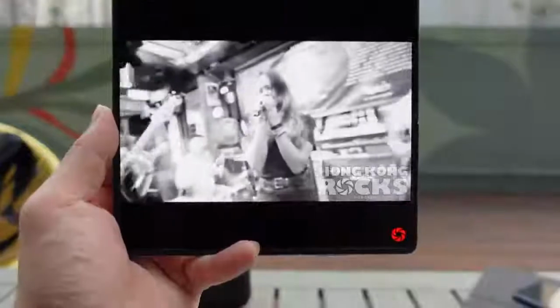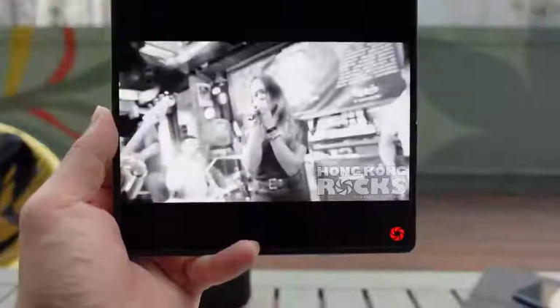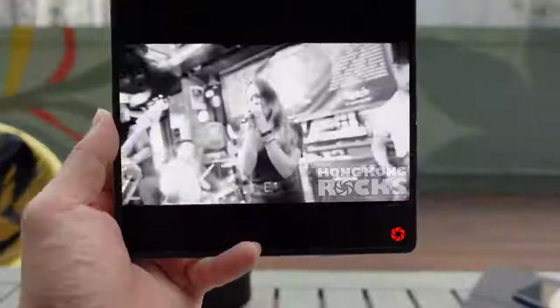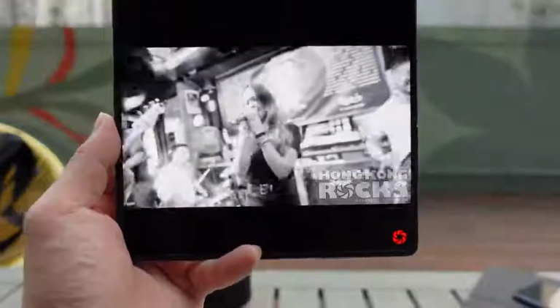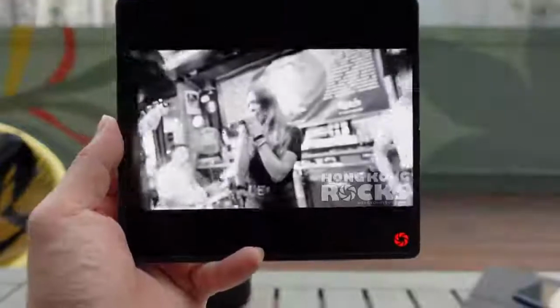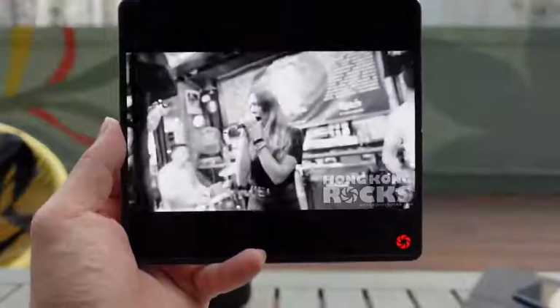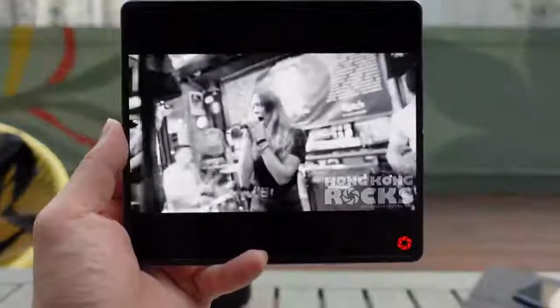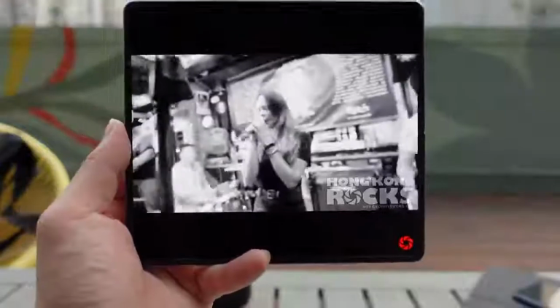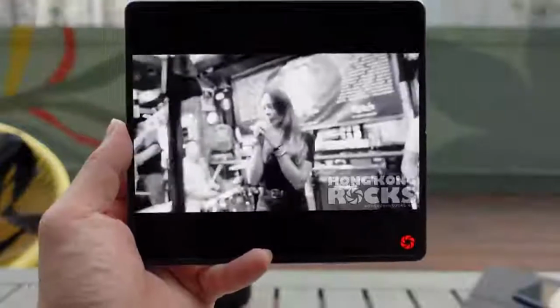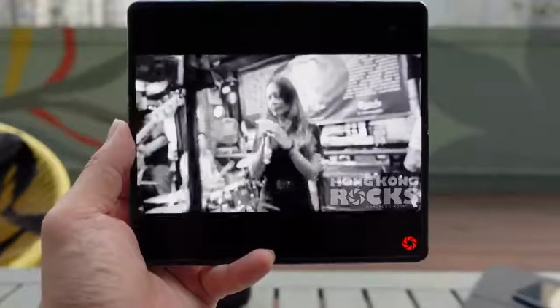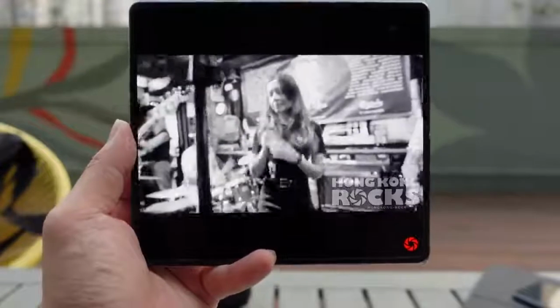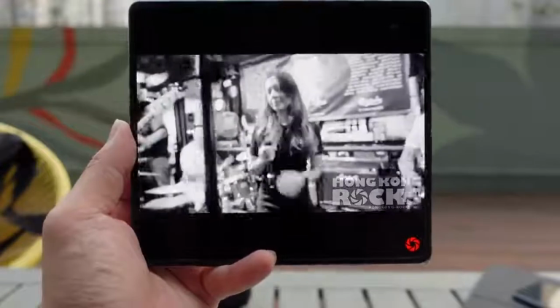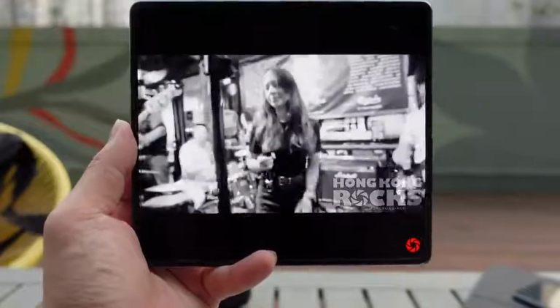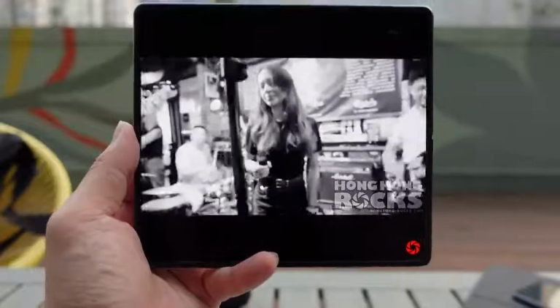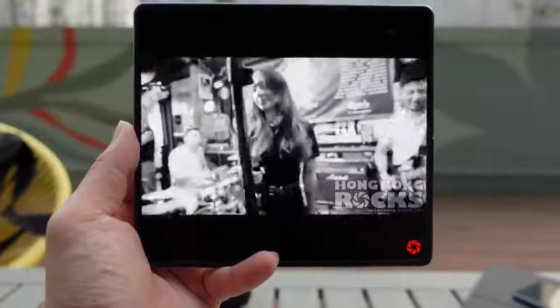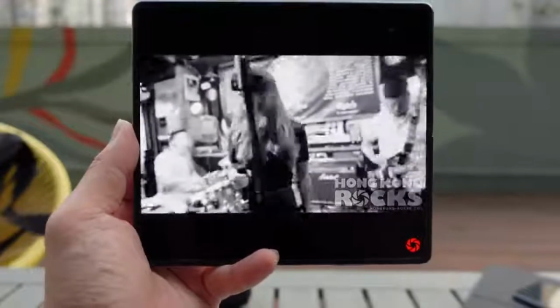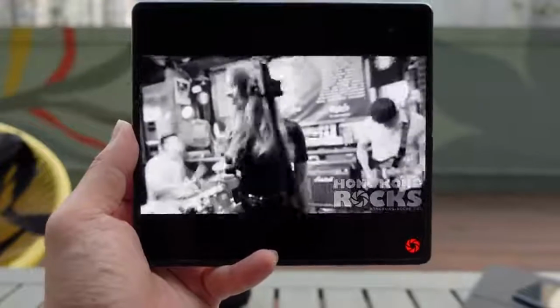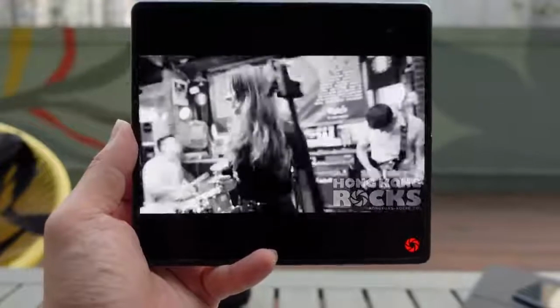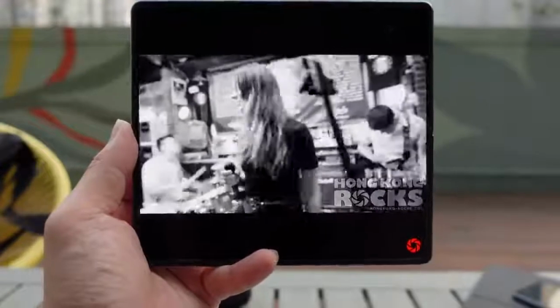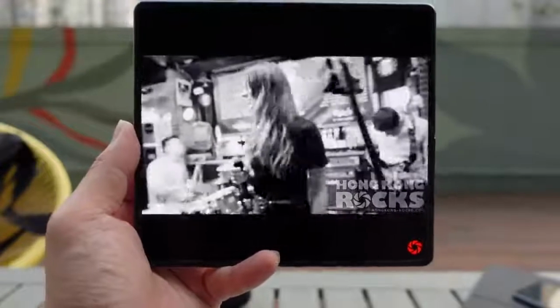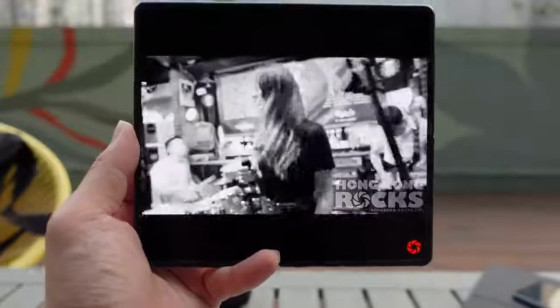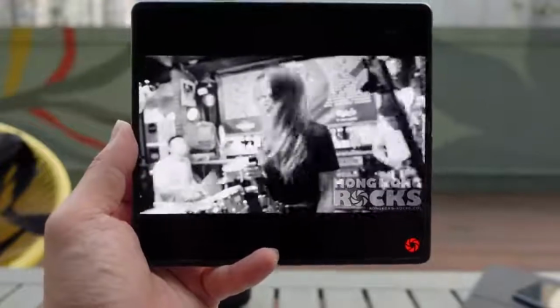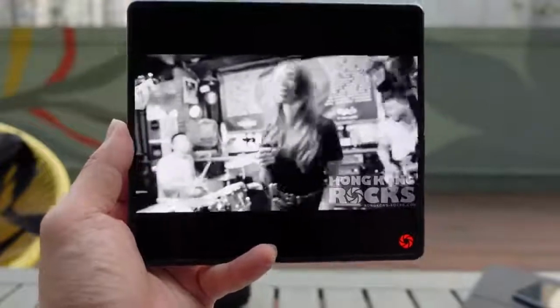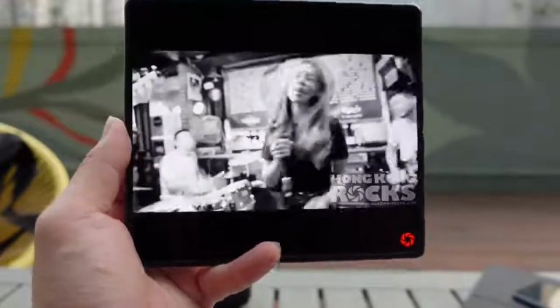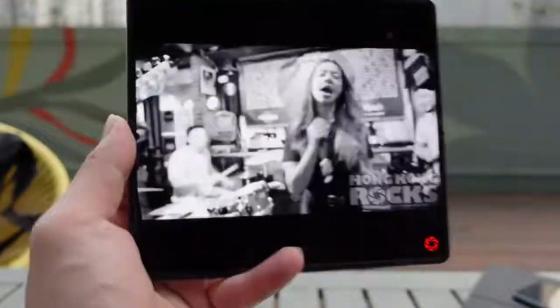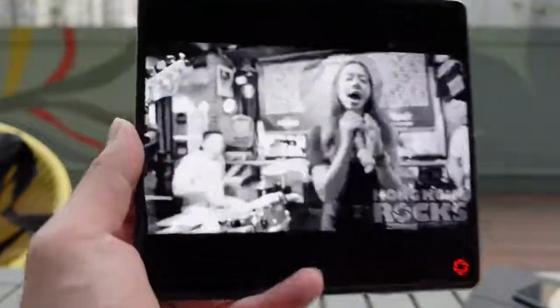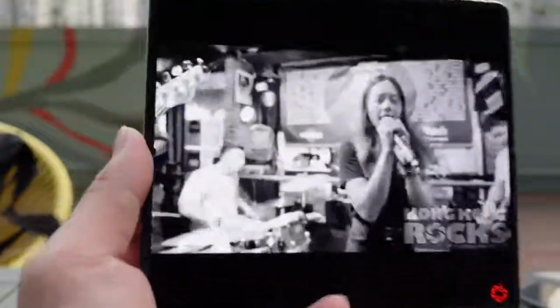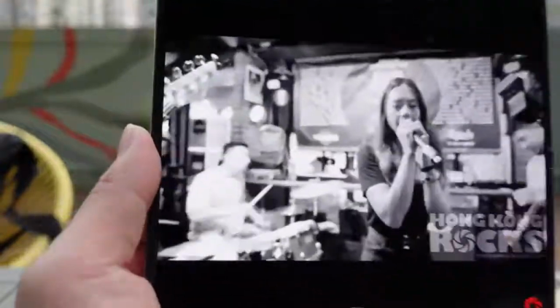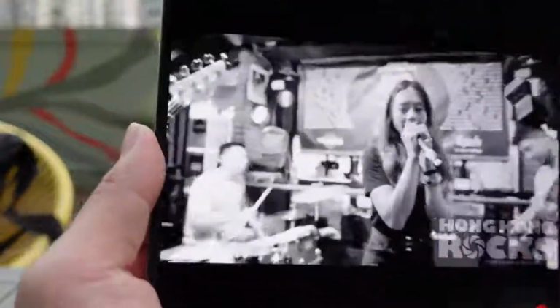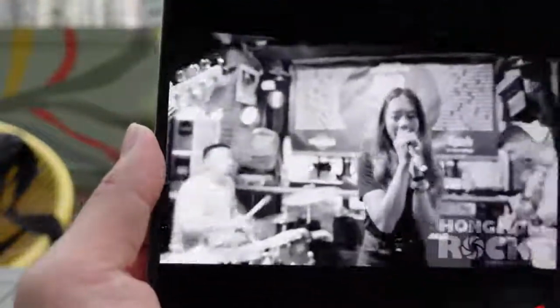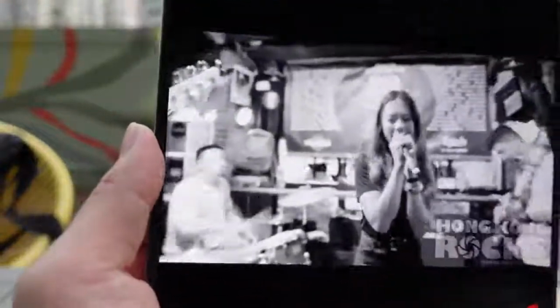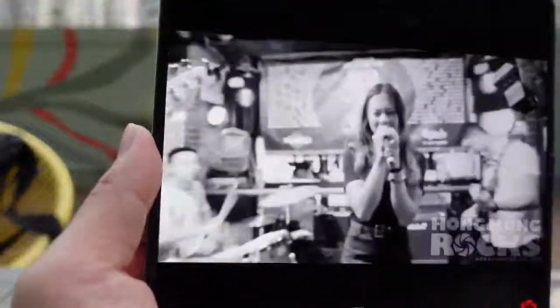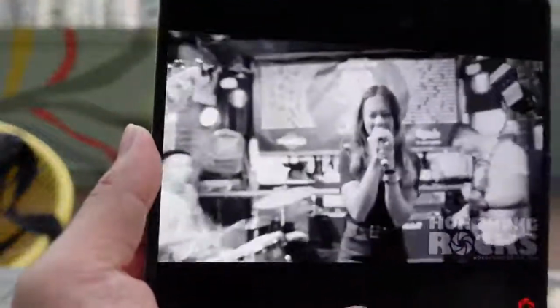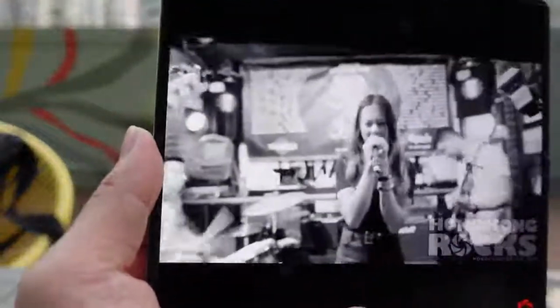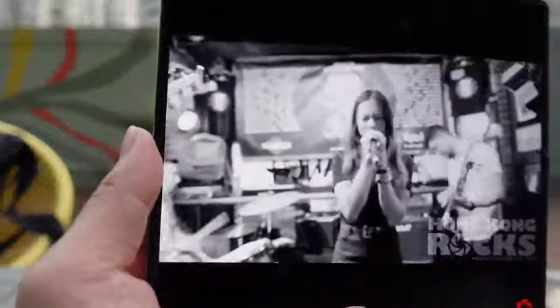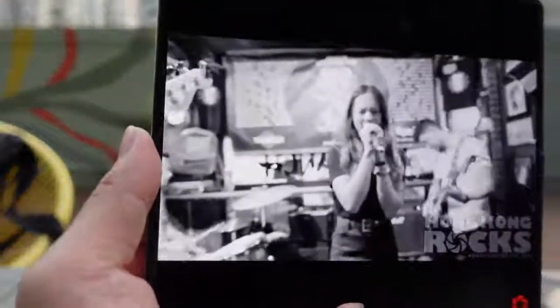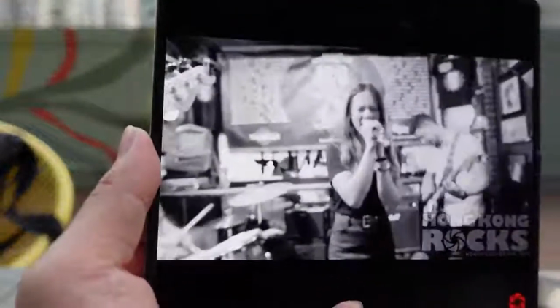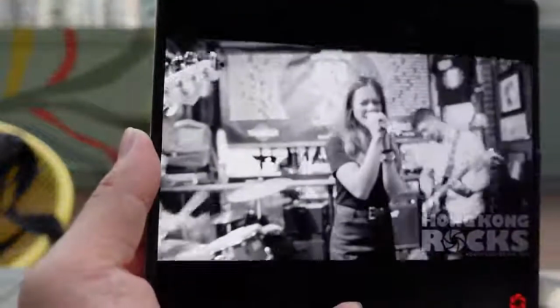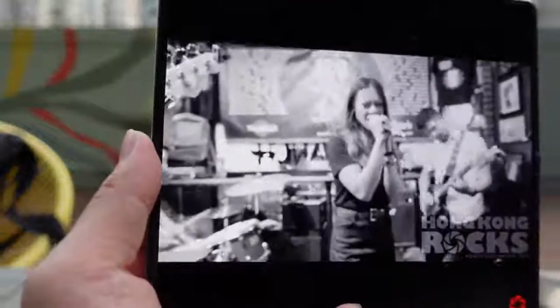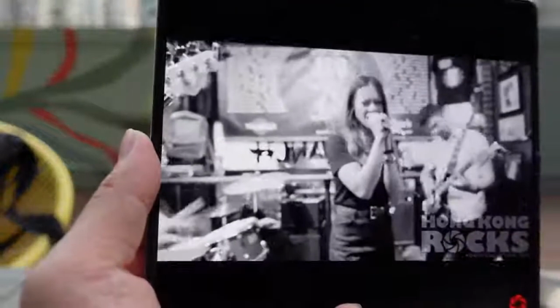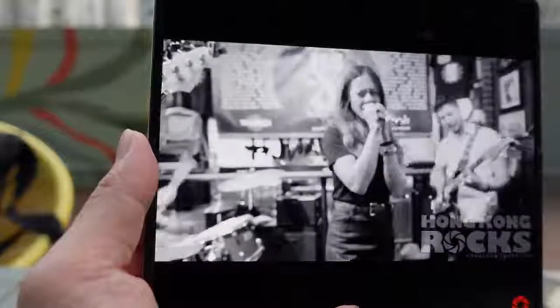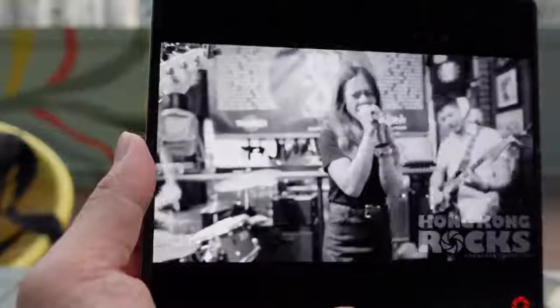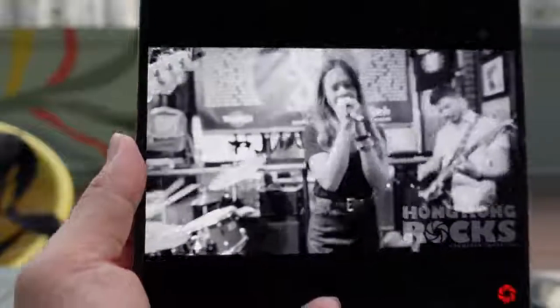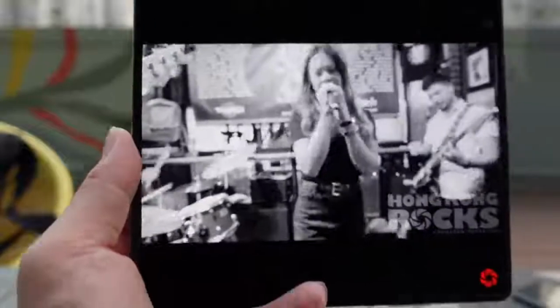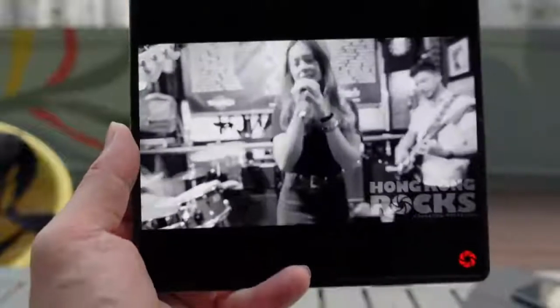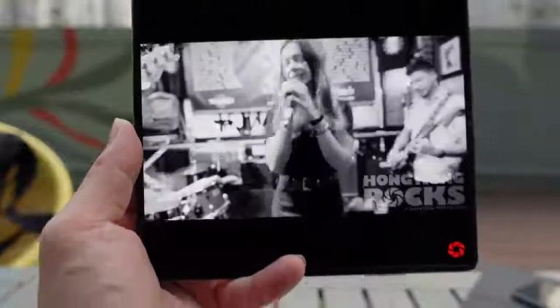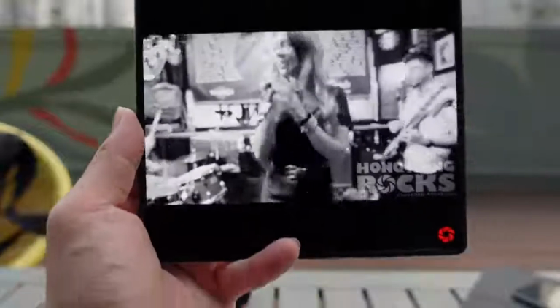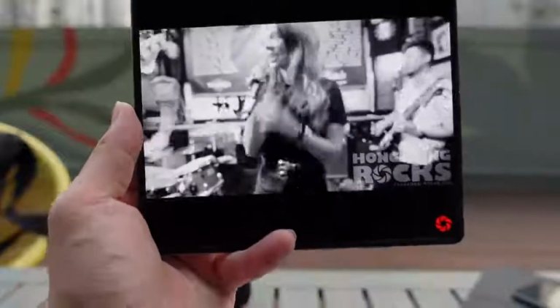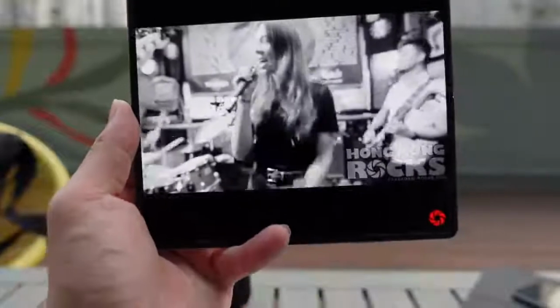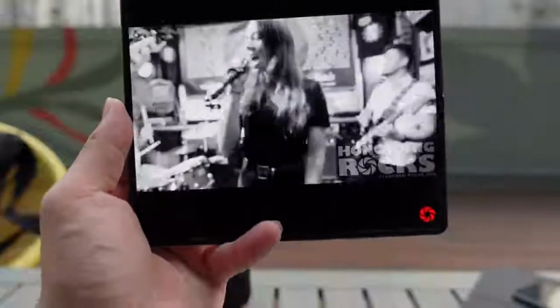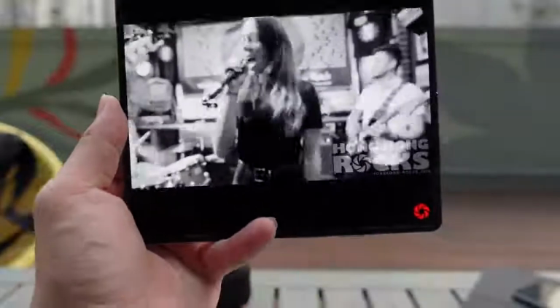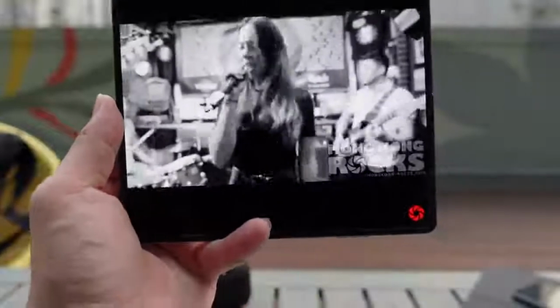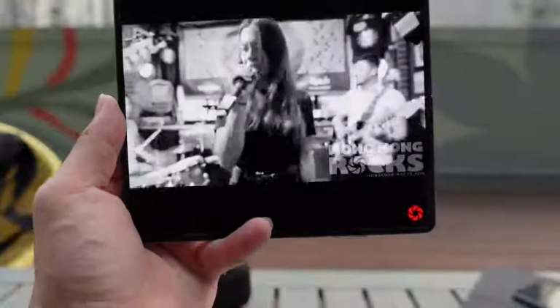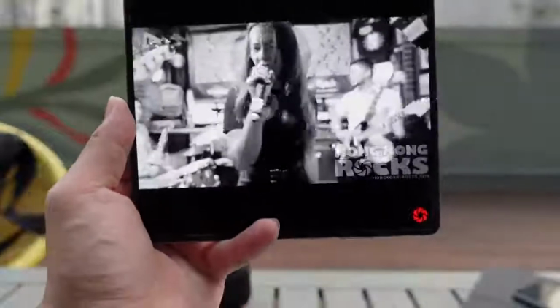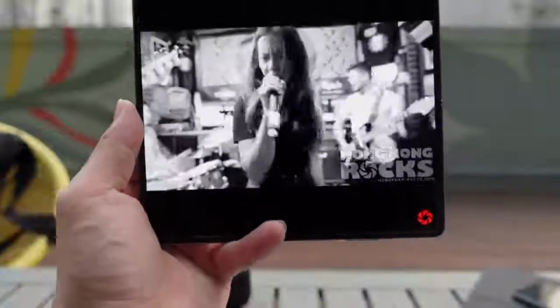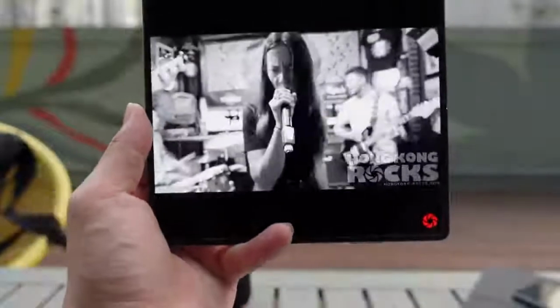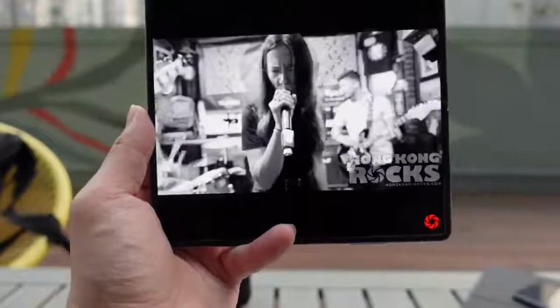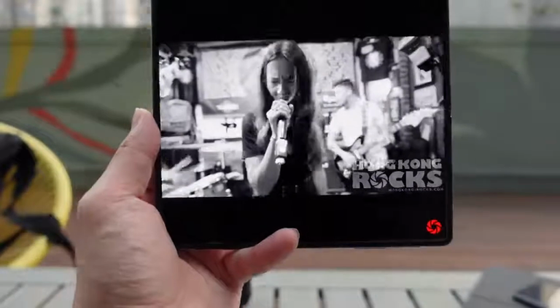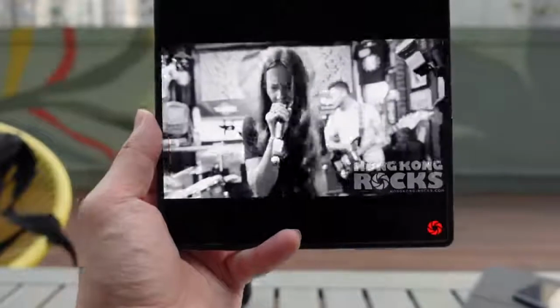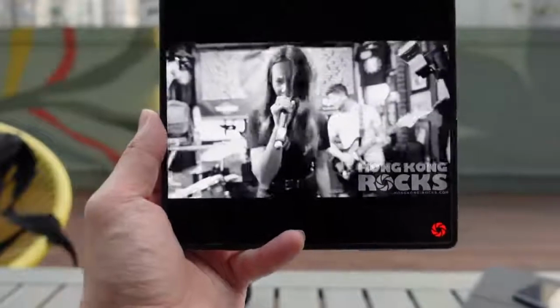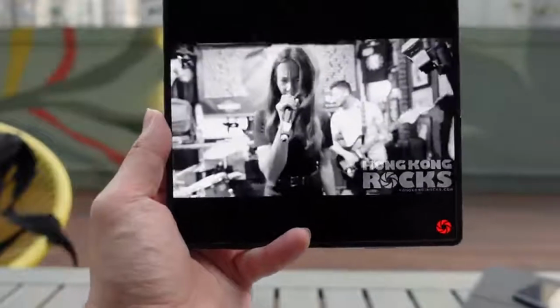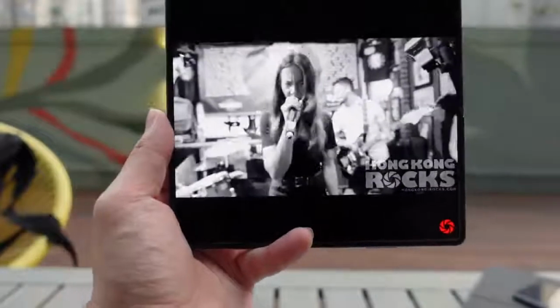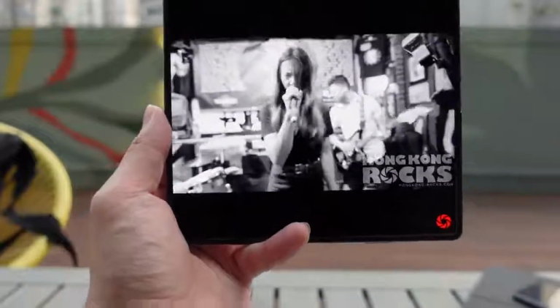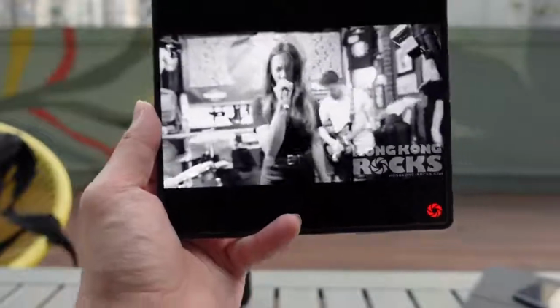The Mate X2 has stereo speakers too. Let's test out the sound.